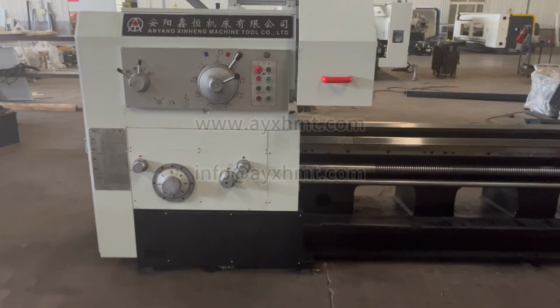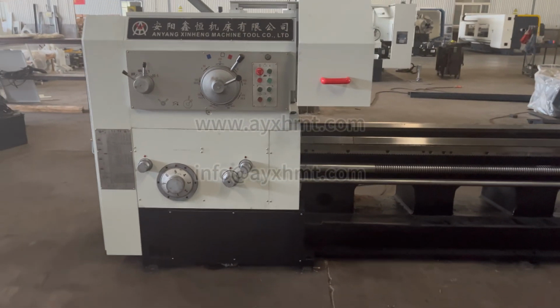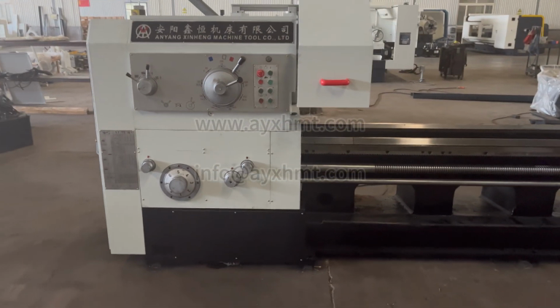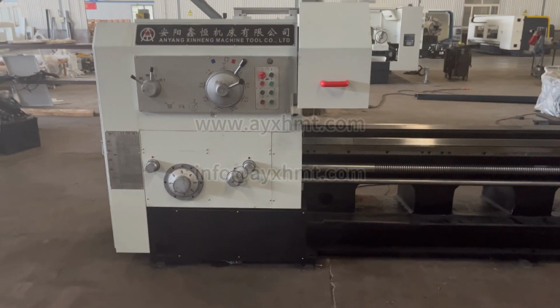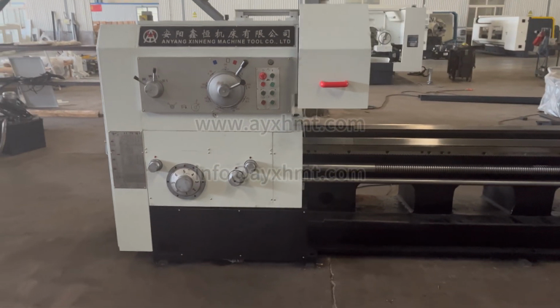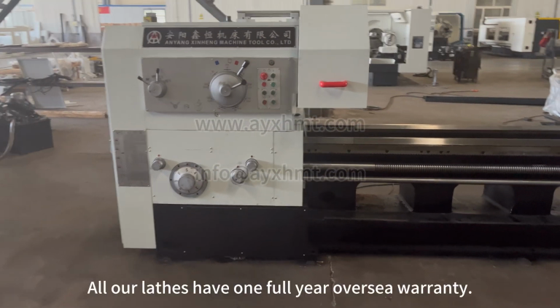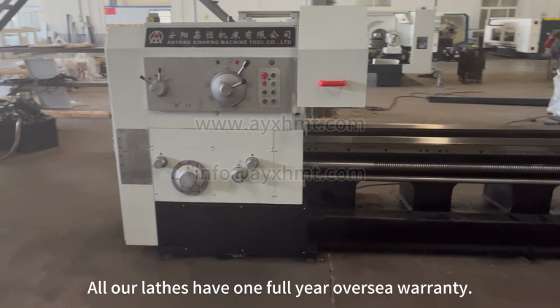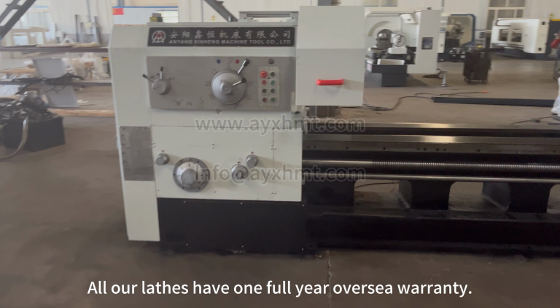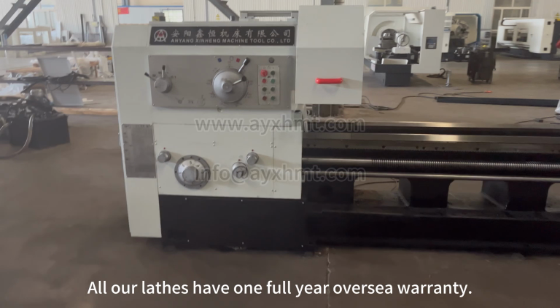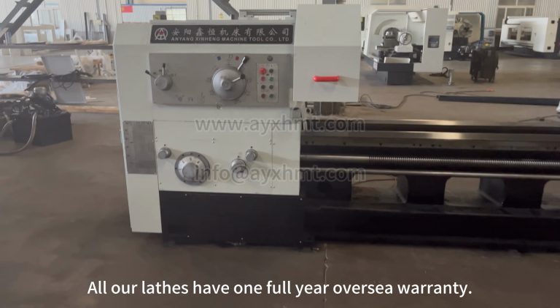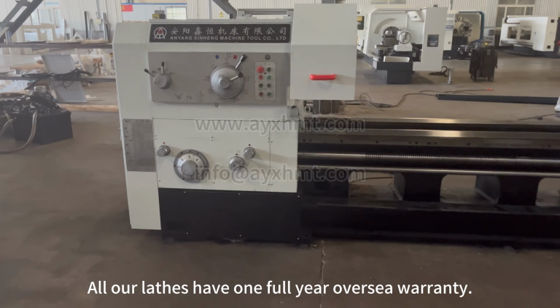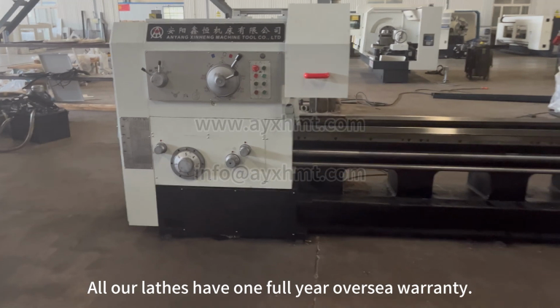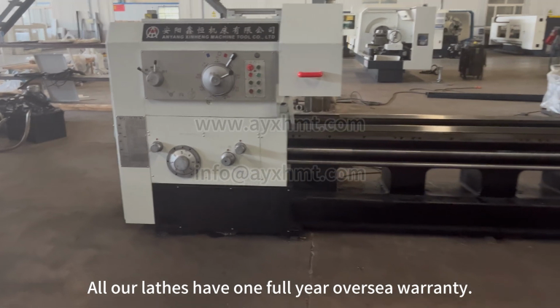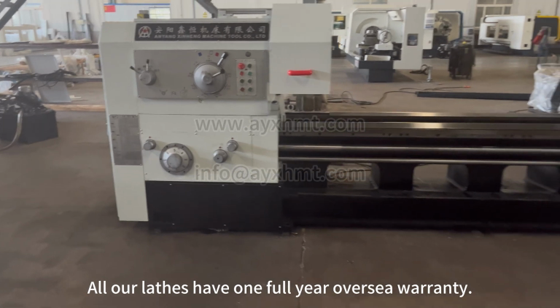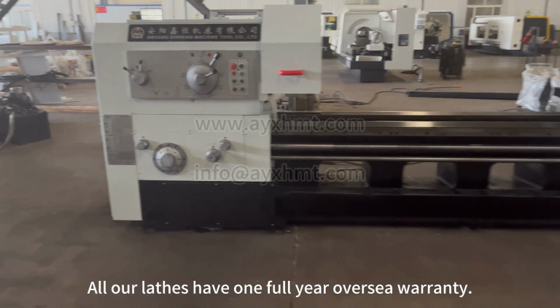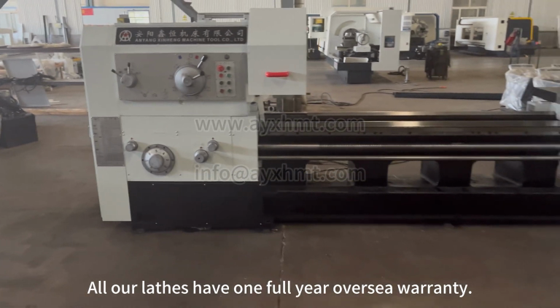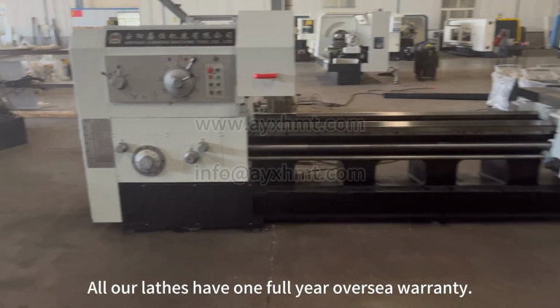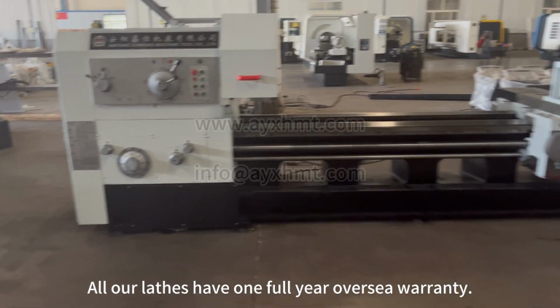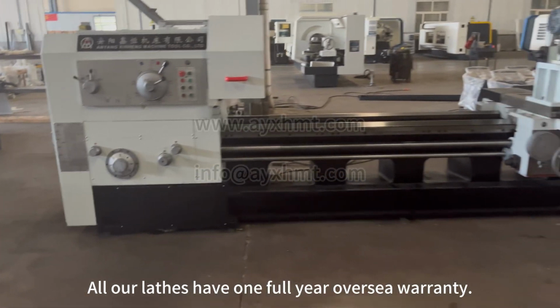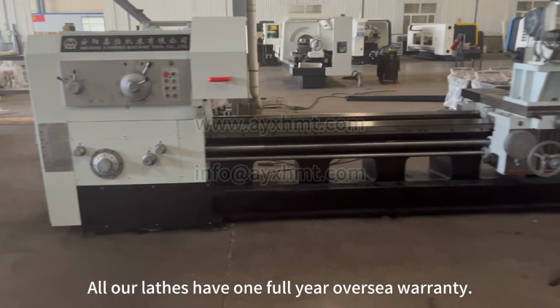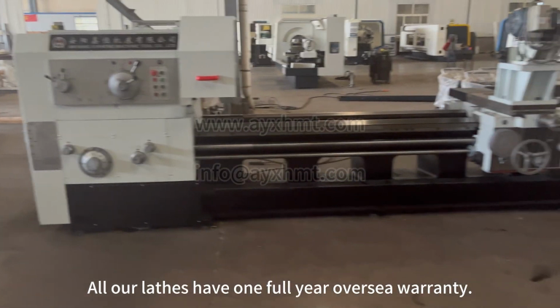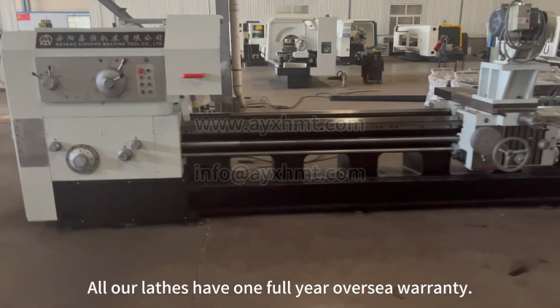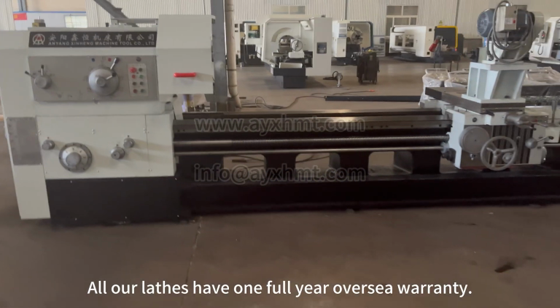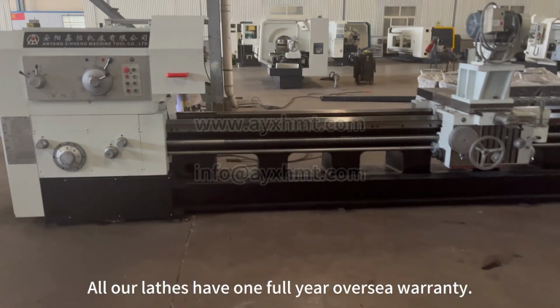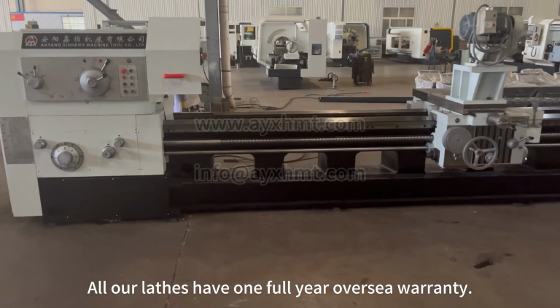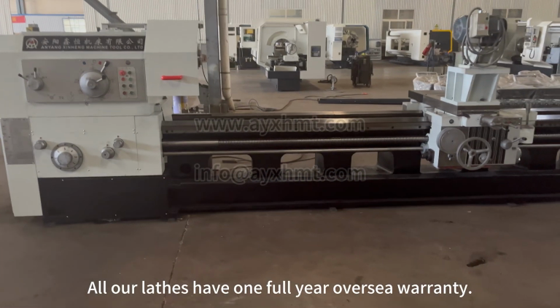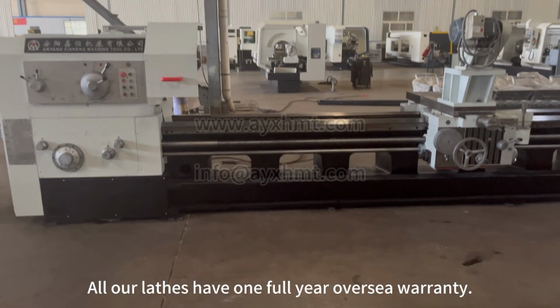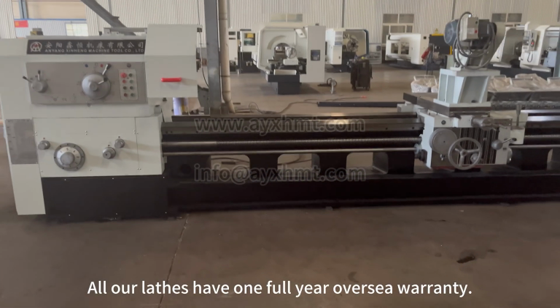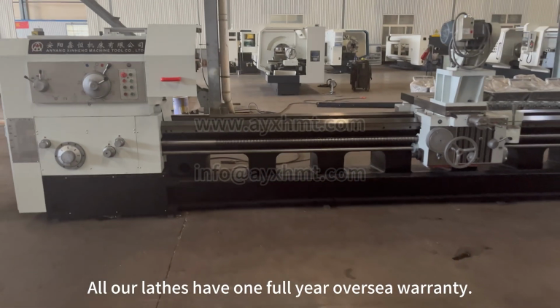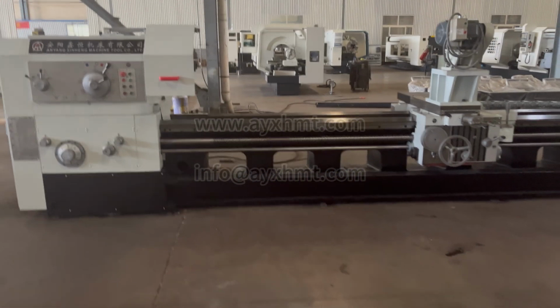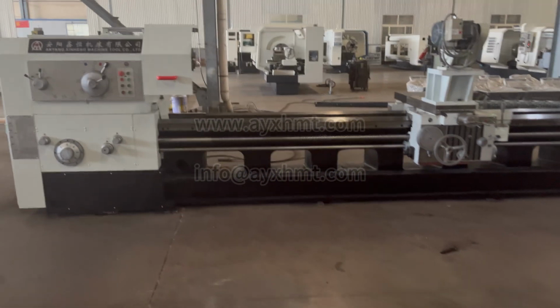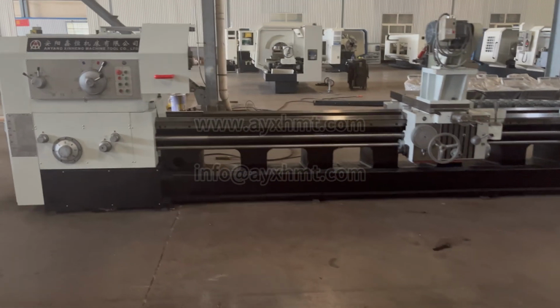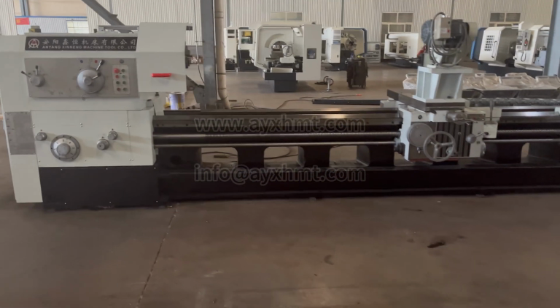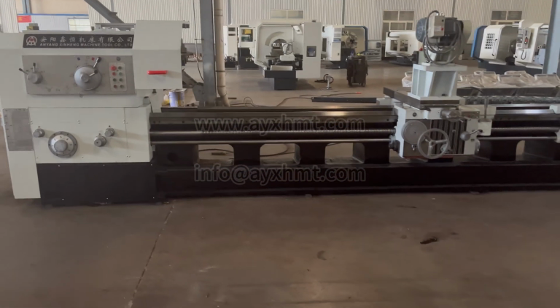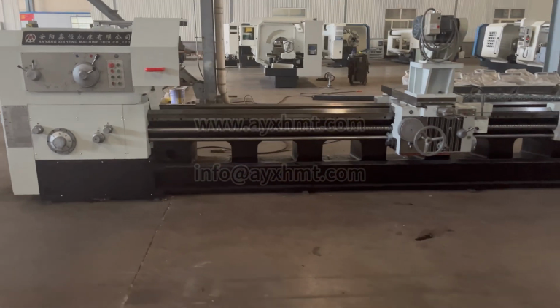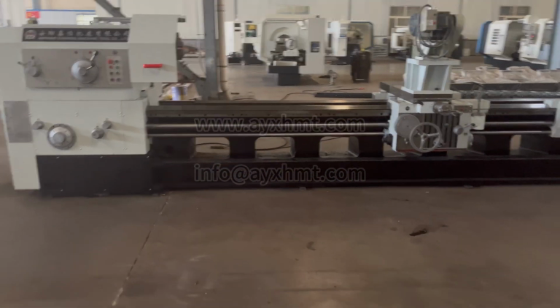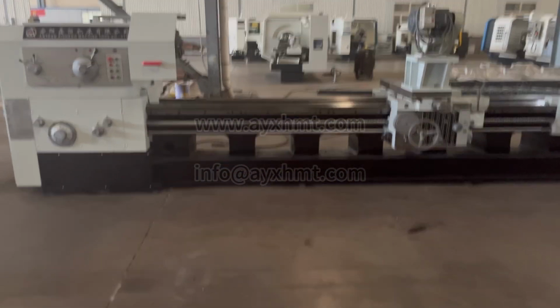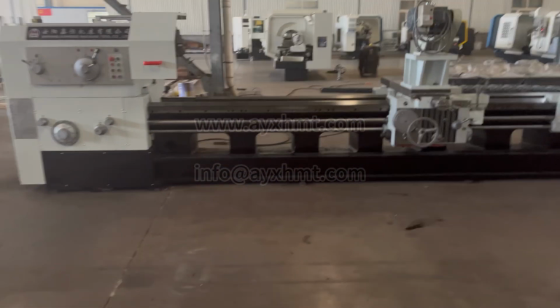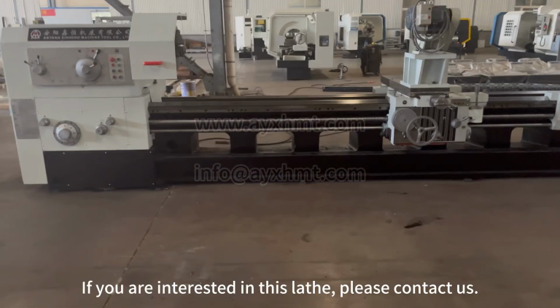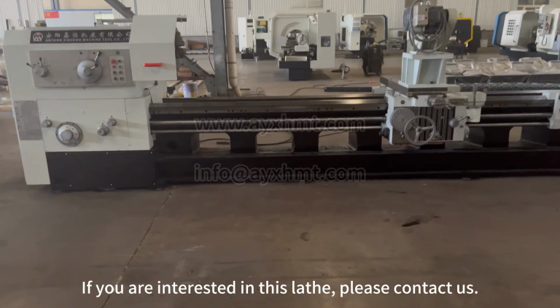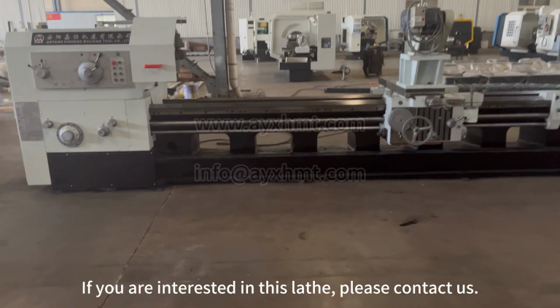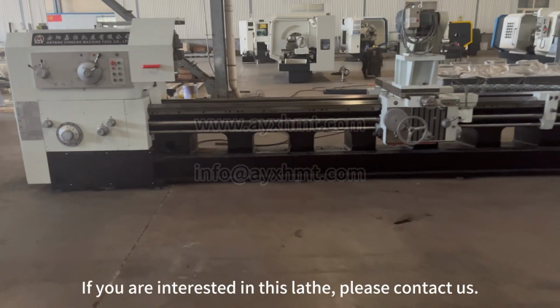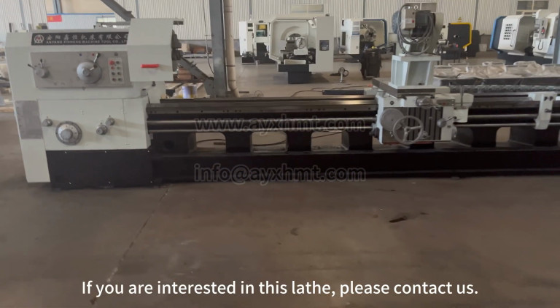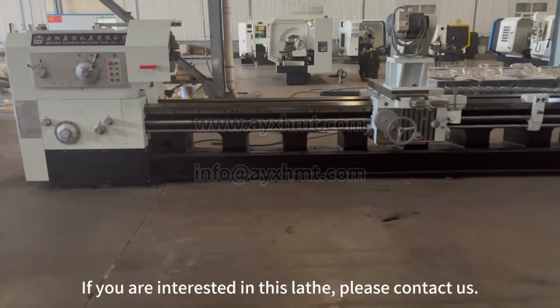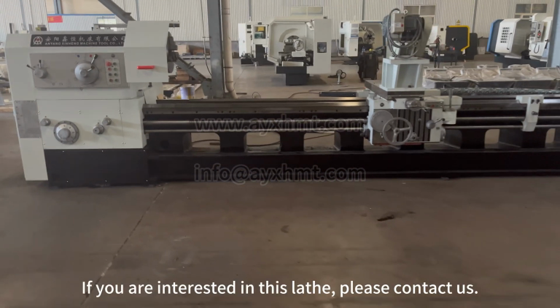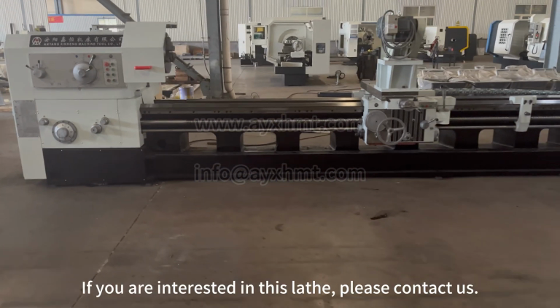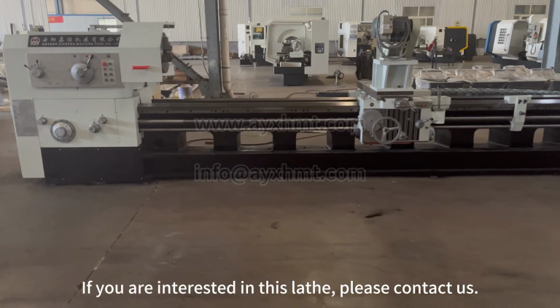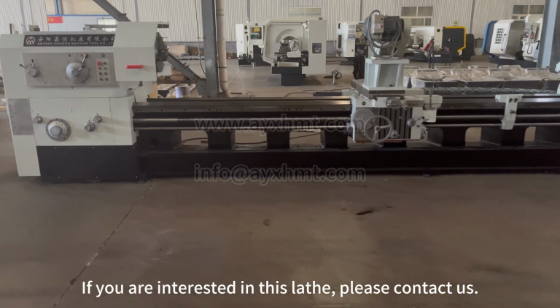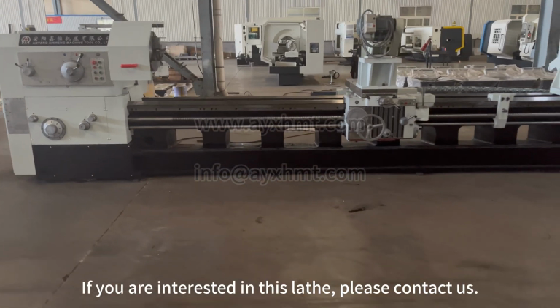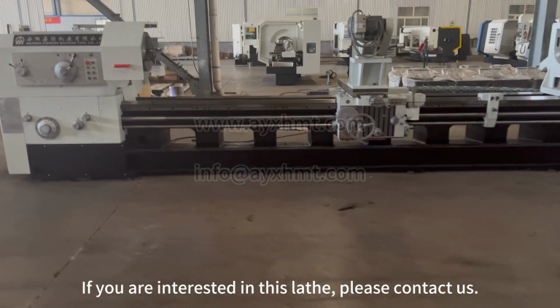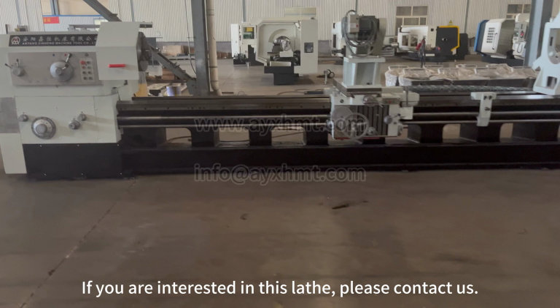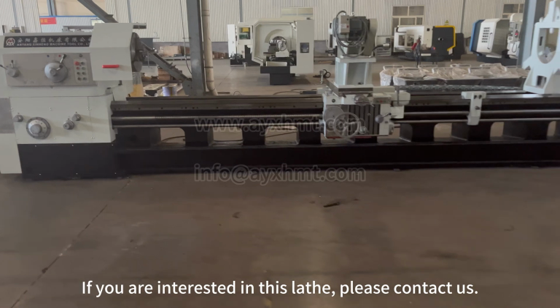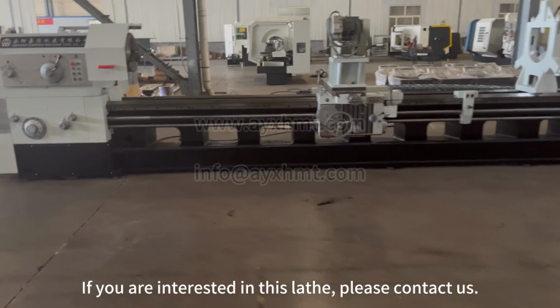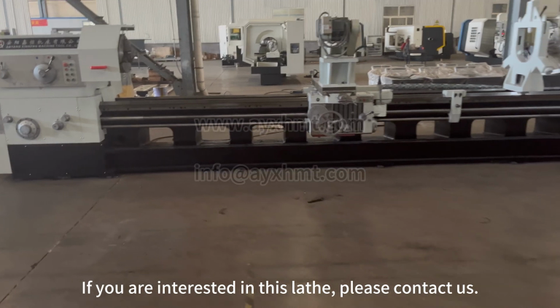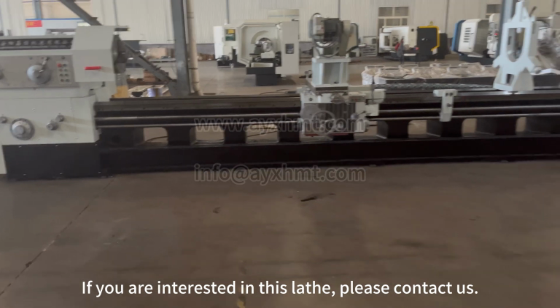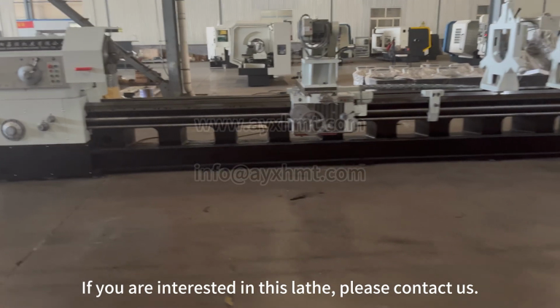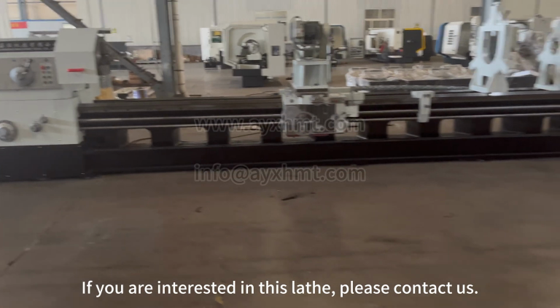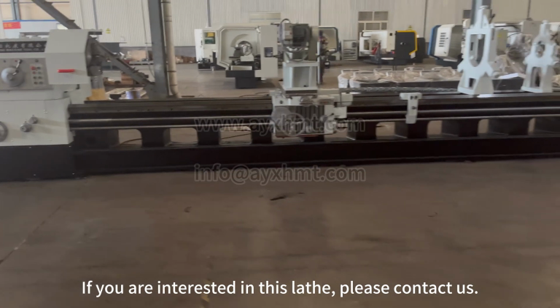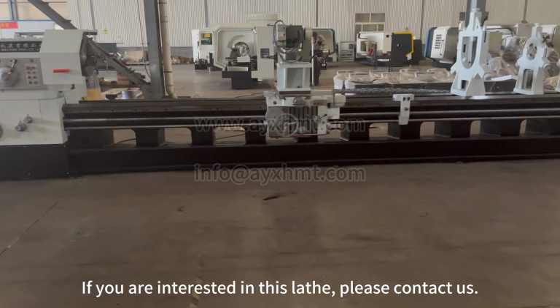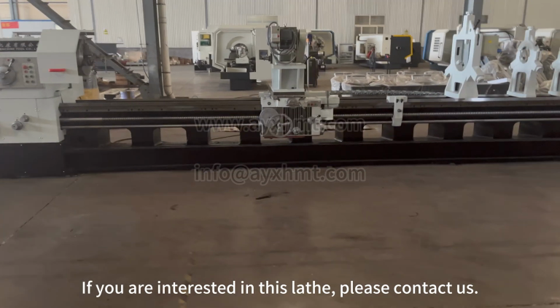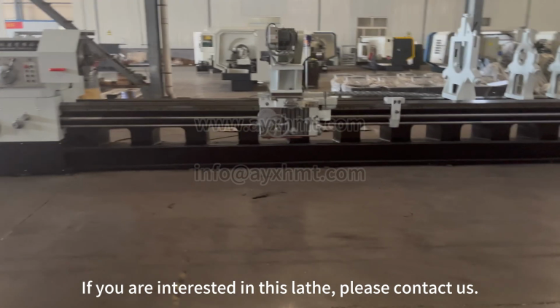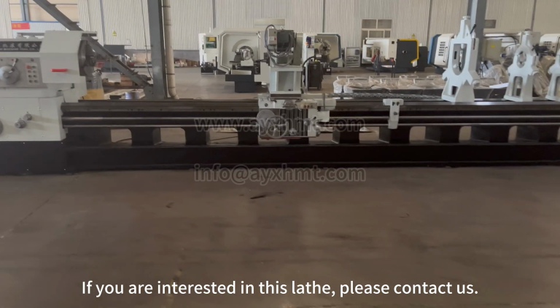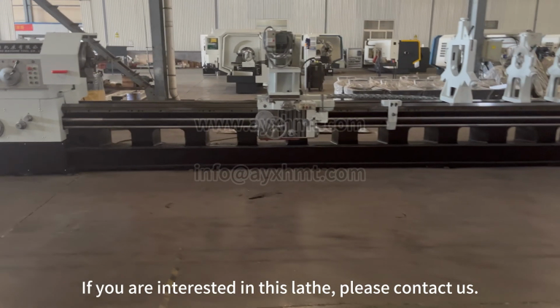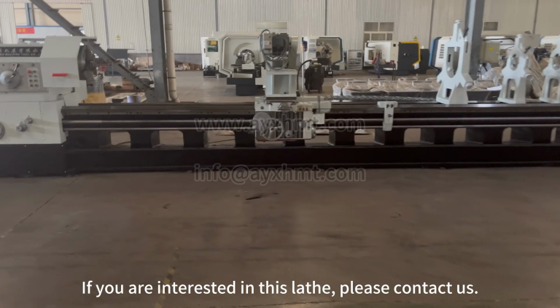All our lathes have a one full year overseas warranty. If you are interested in this lathe, please contact us.